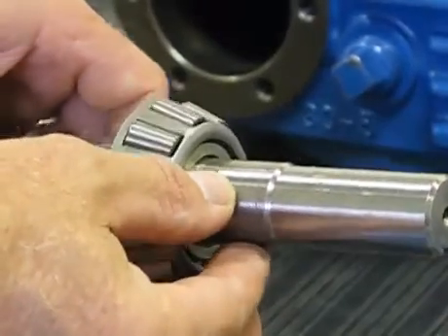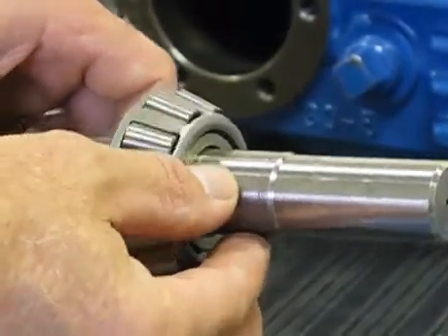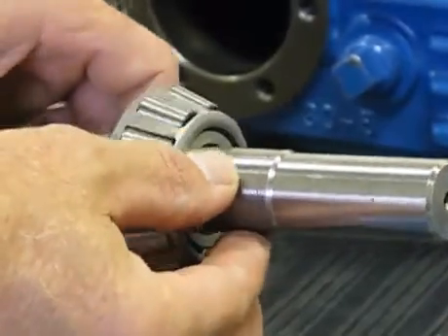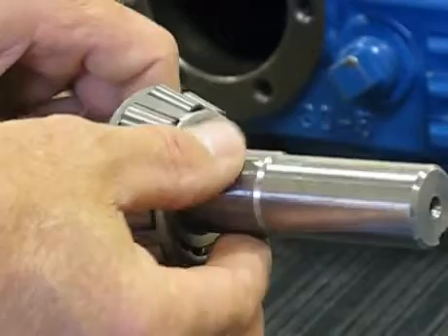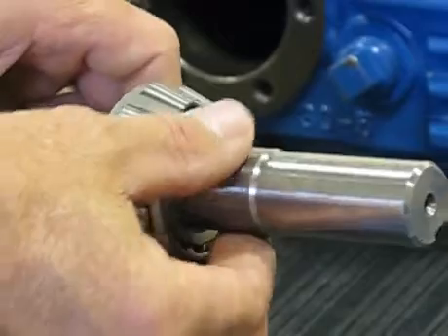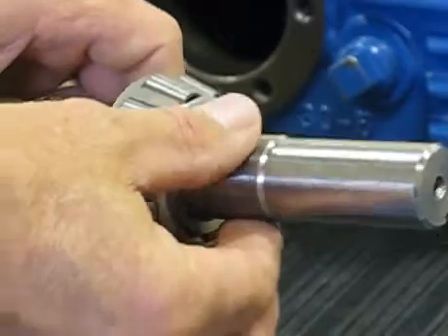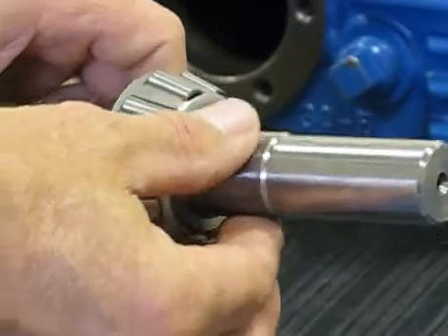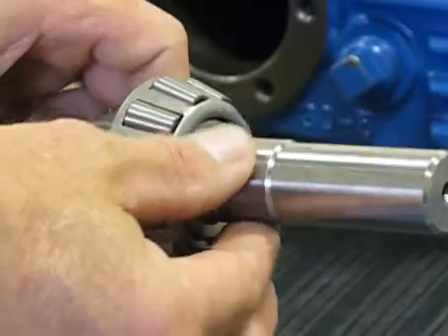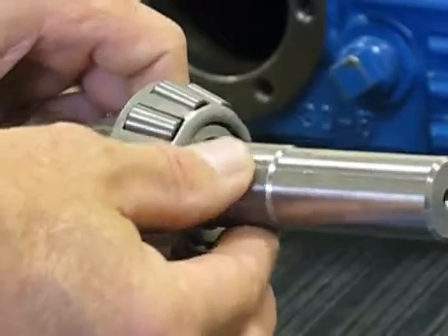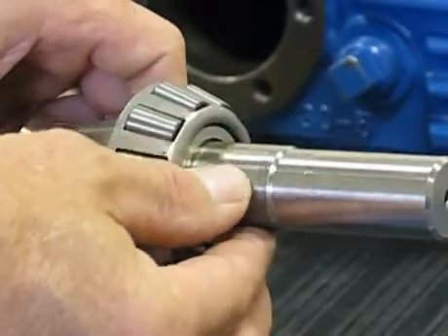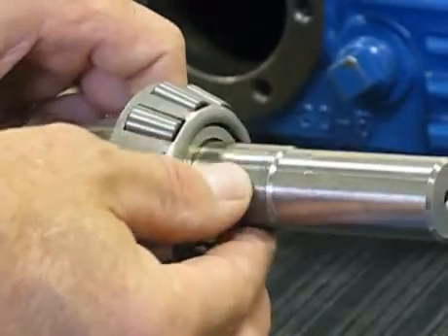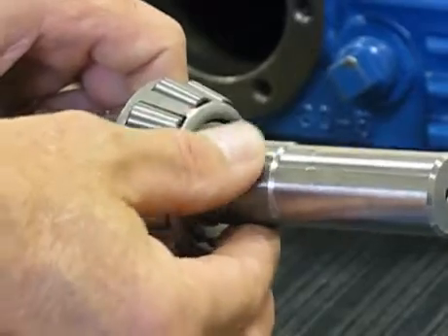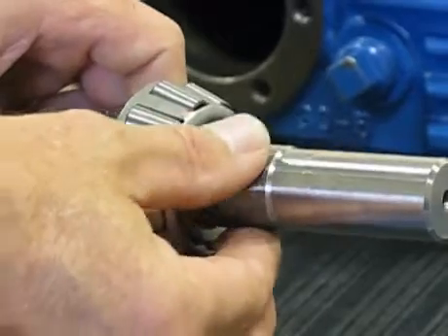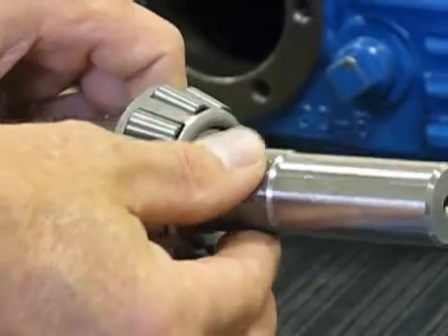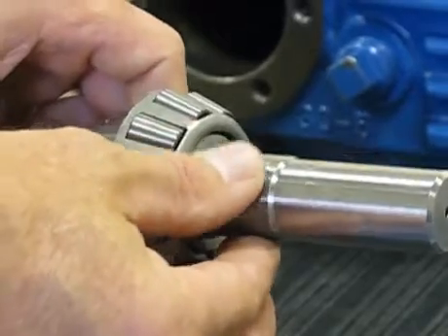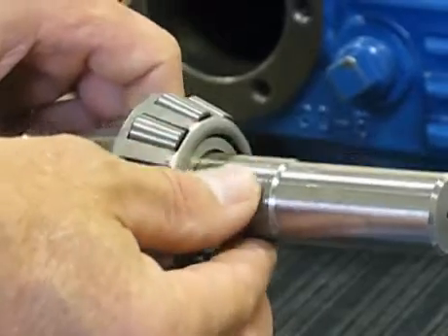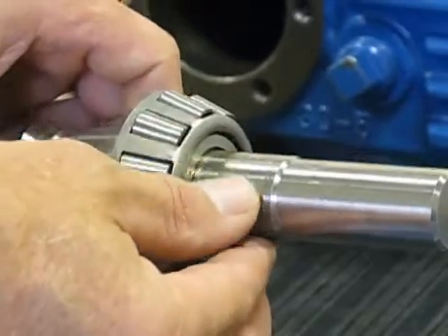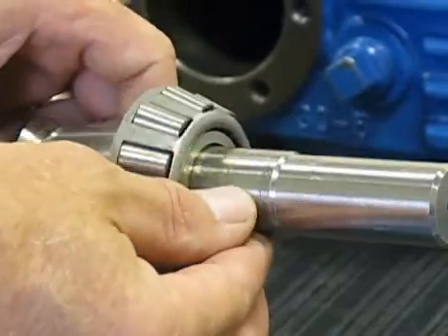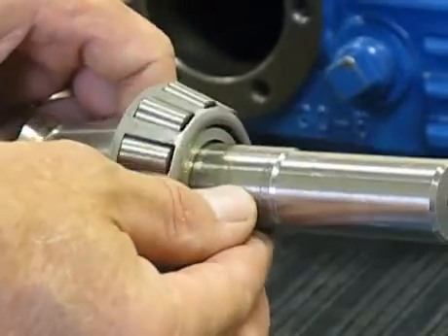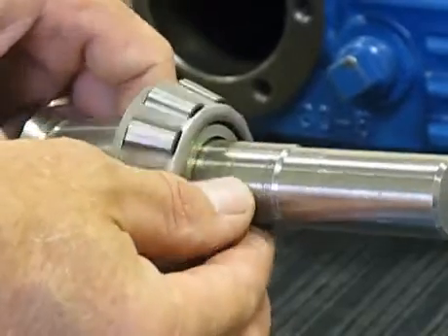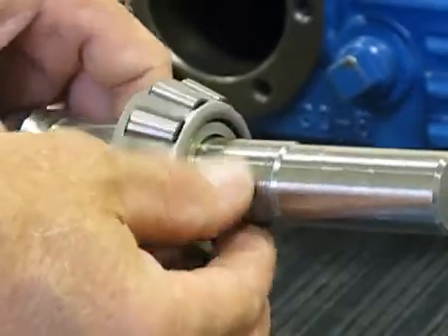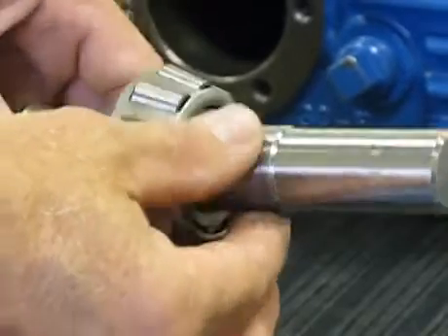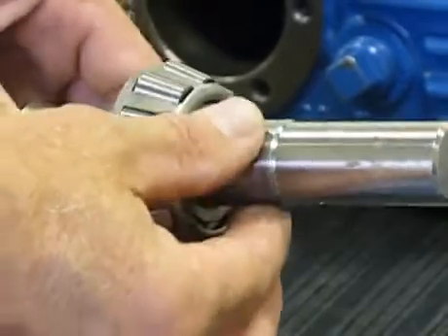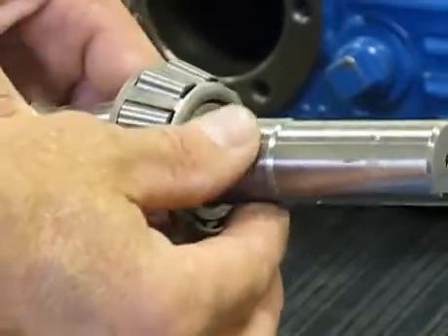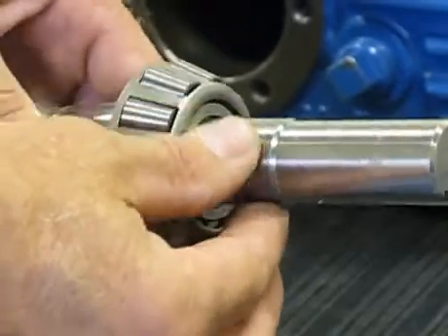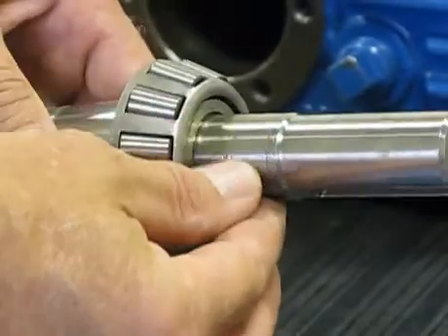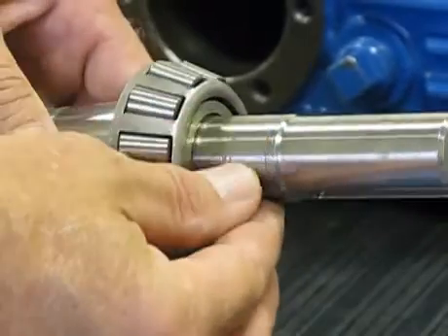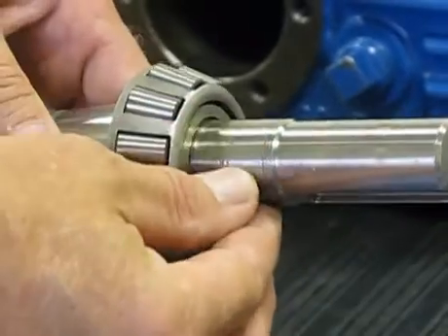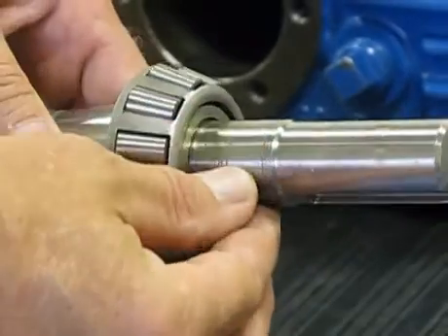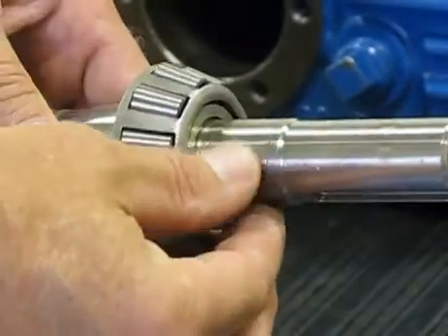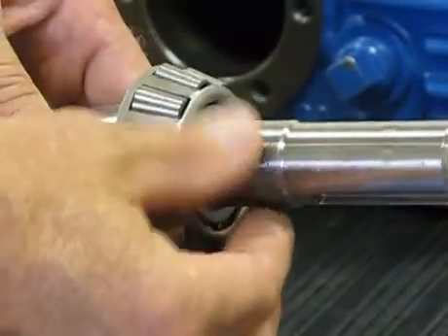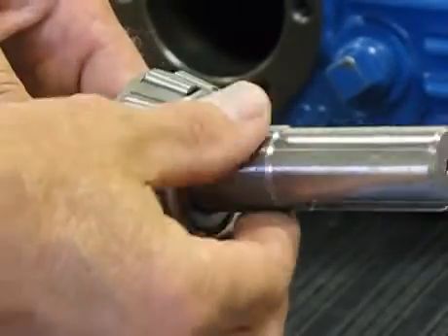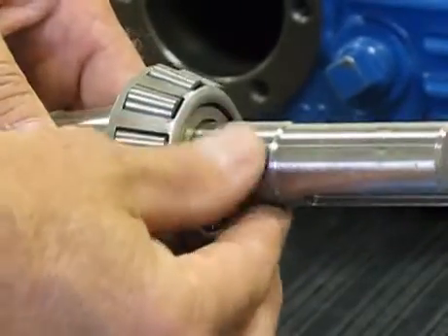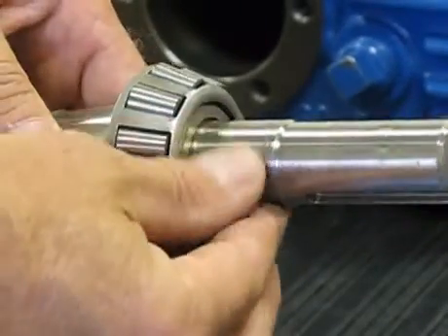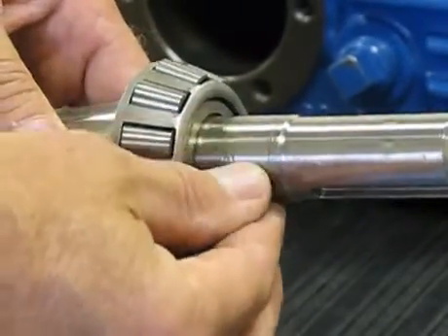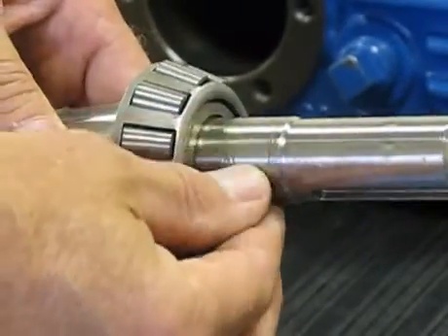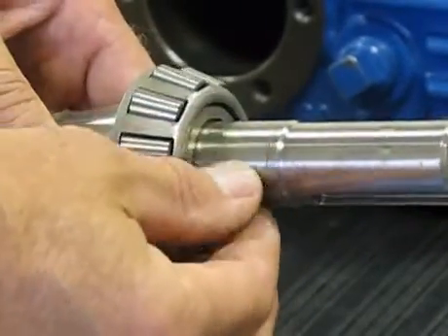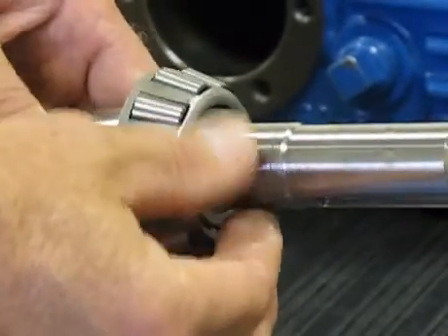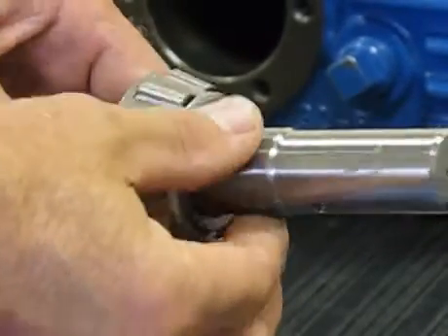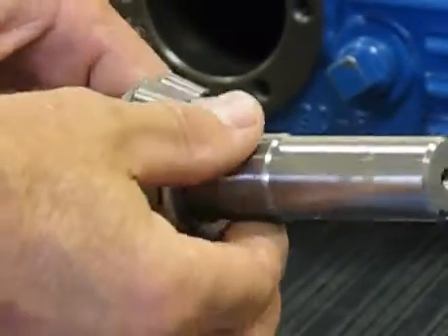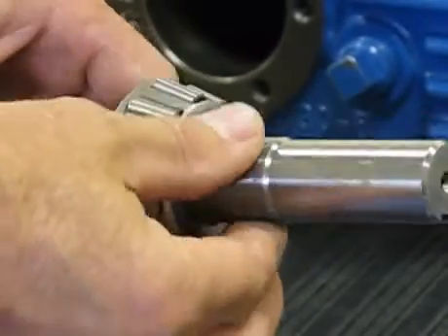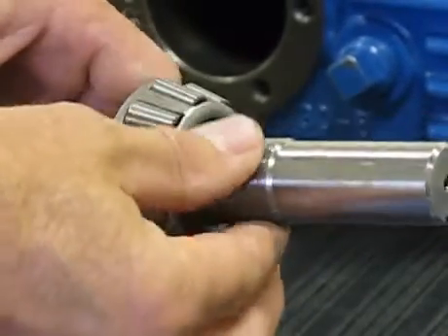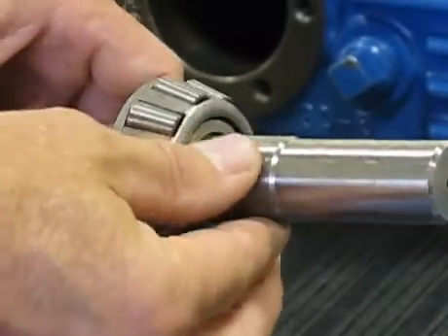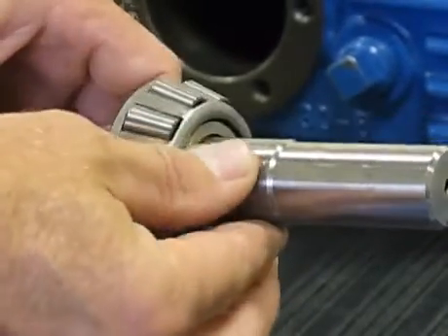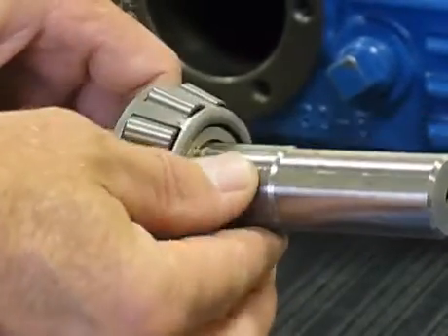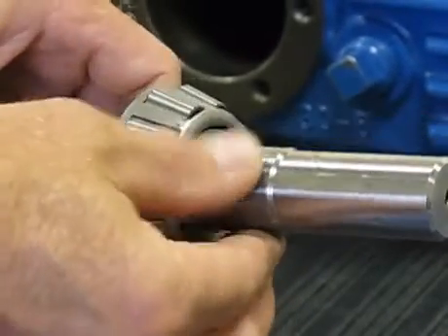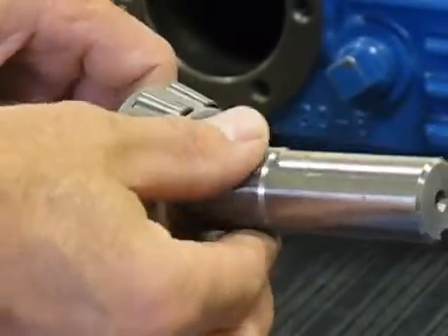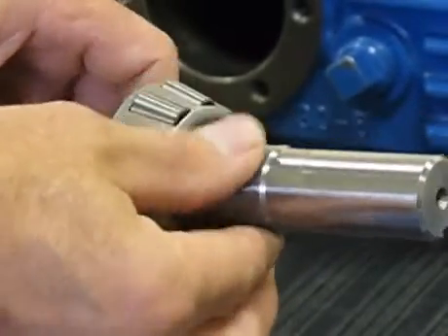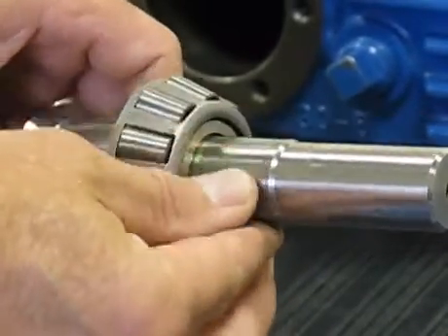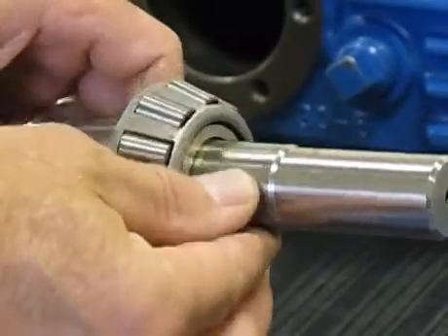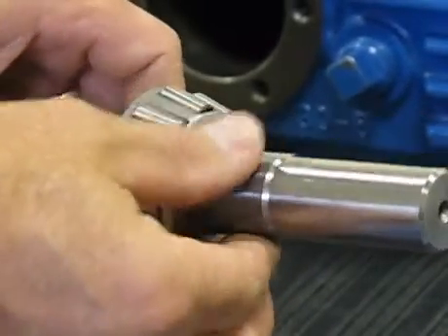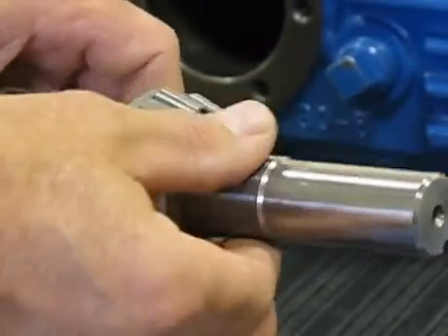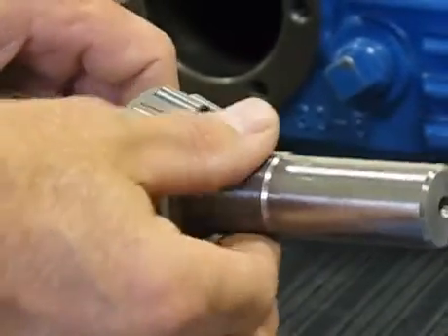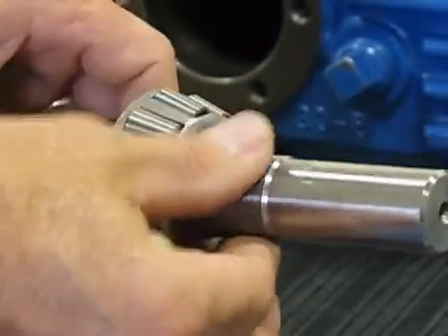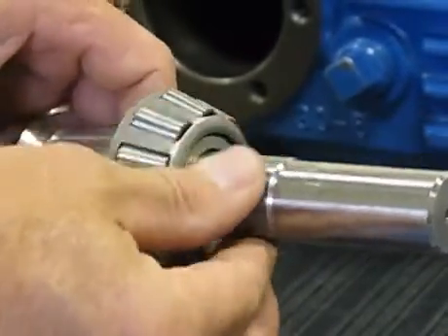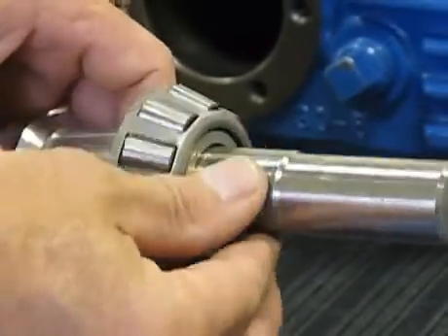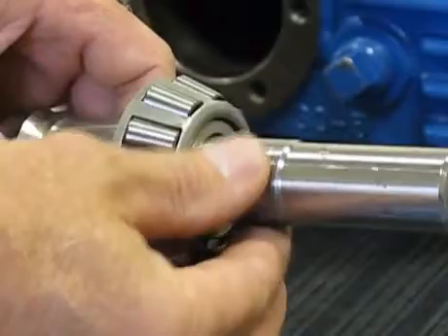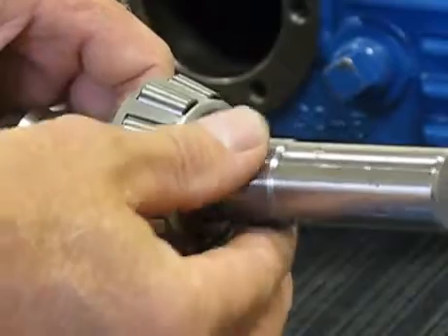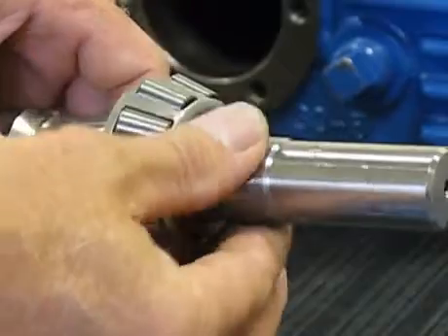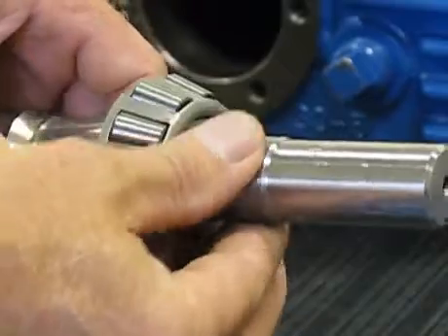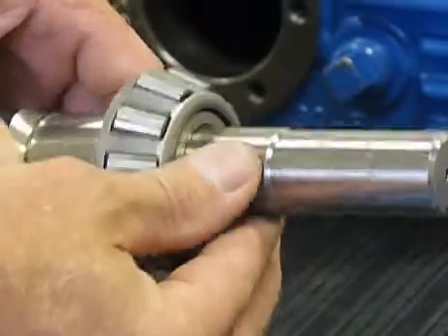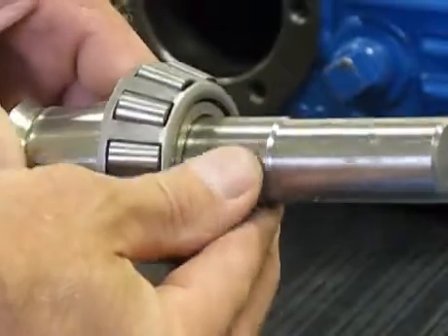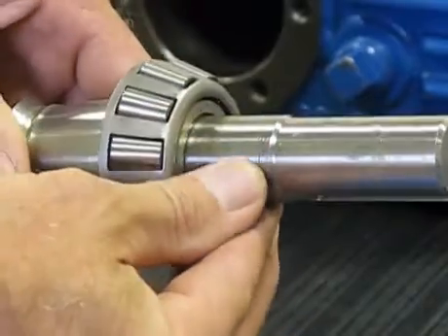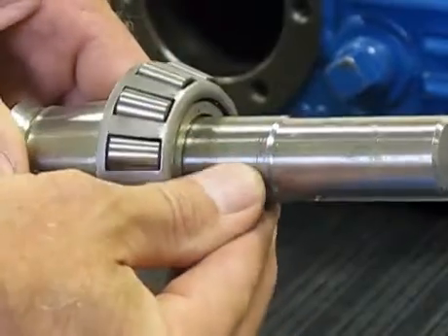We check this diameter — make sure there's no damage, it's clean. If there is any damage, make sure we sand it smooth.